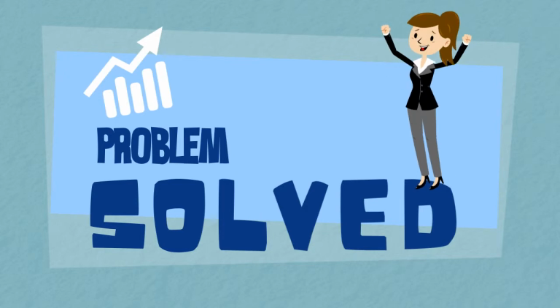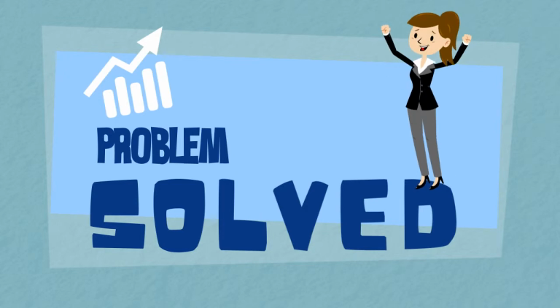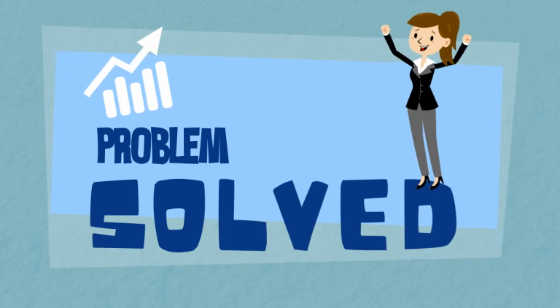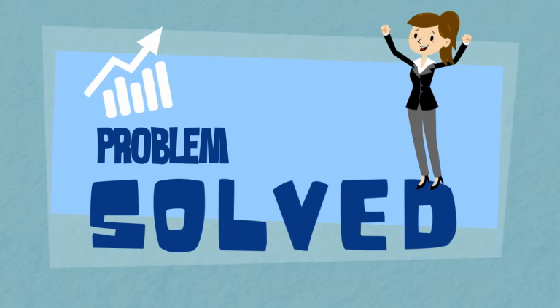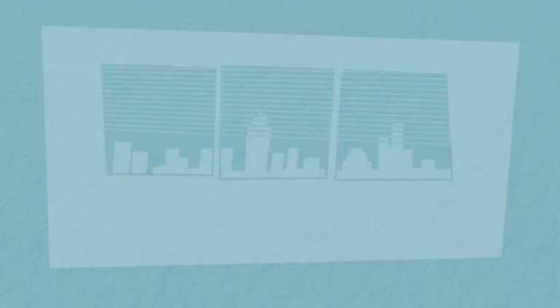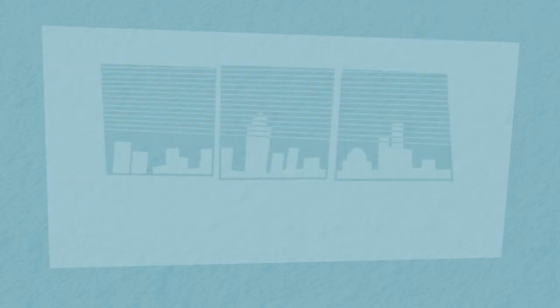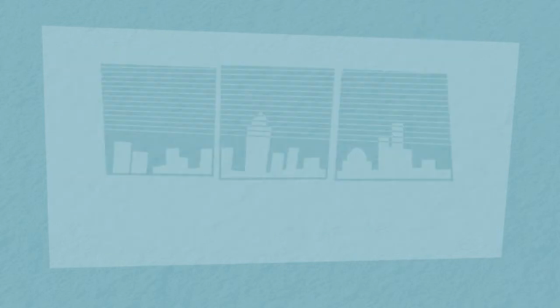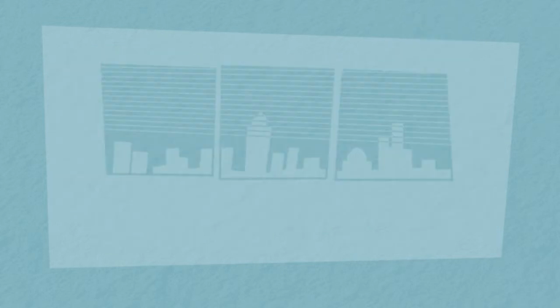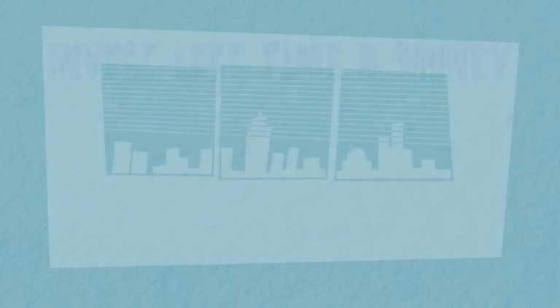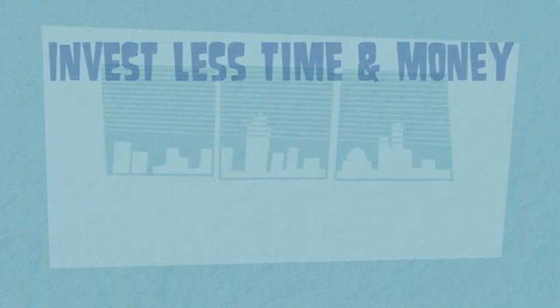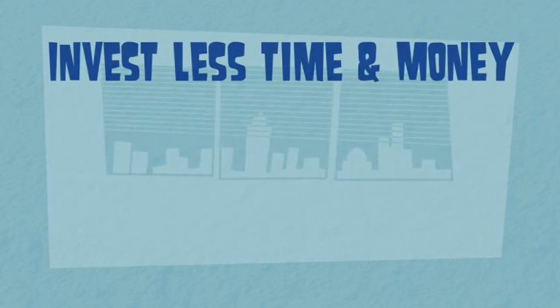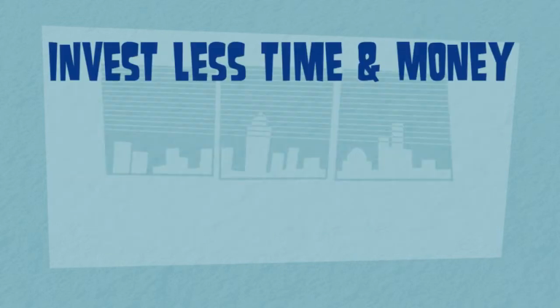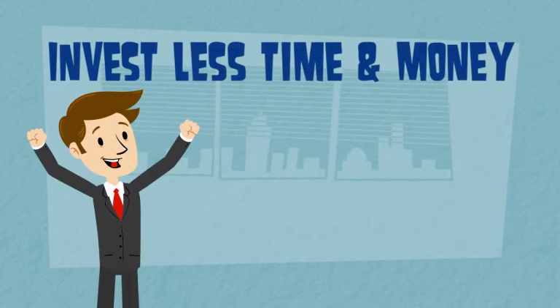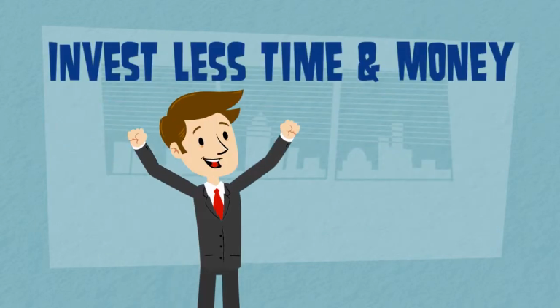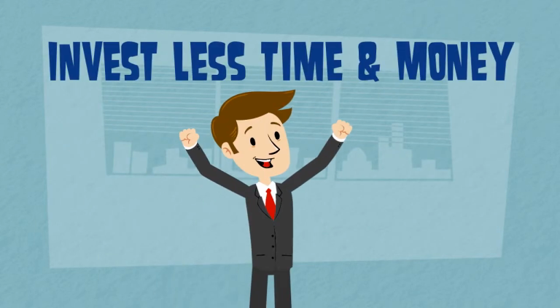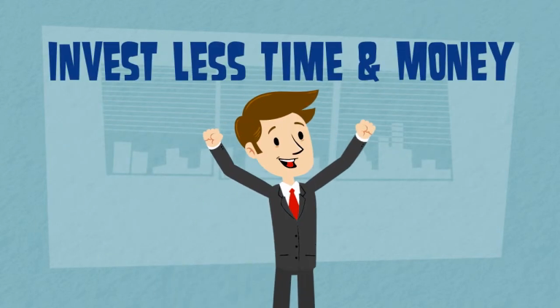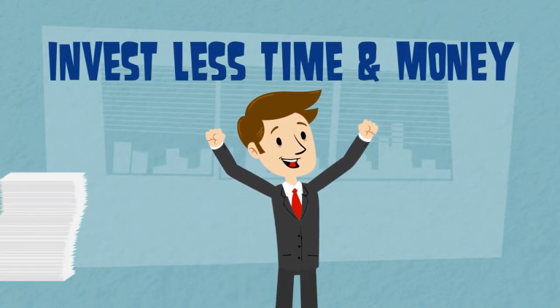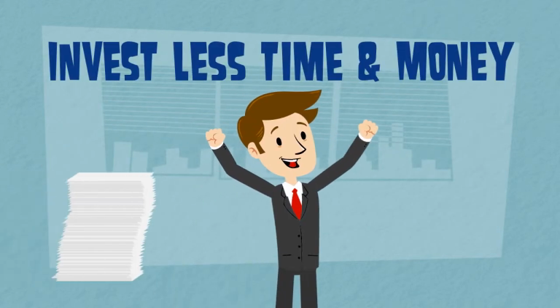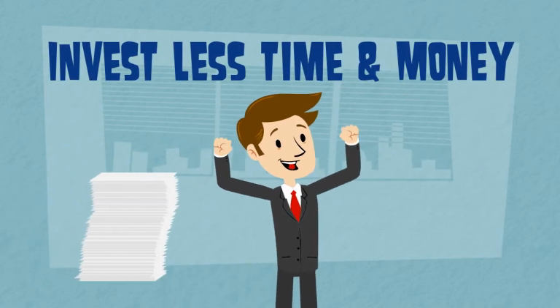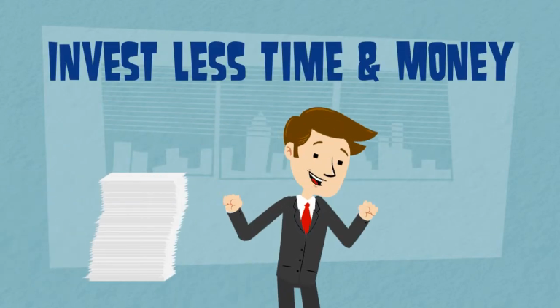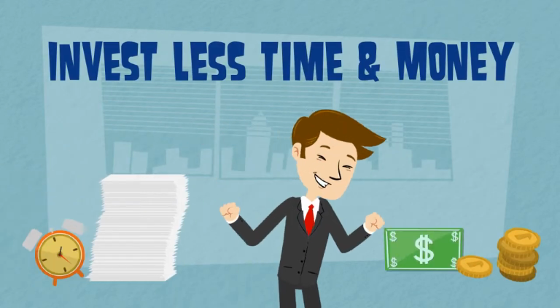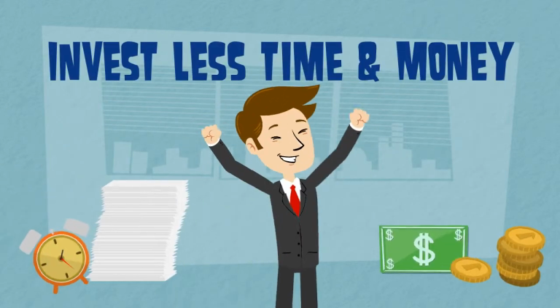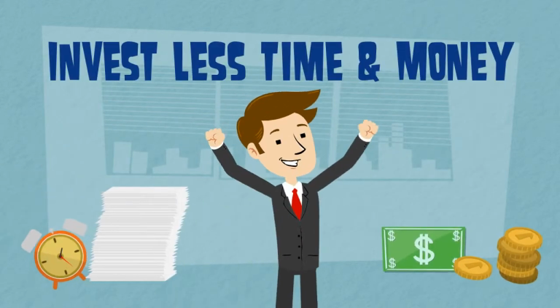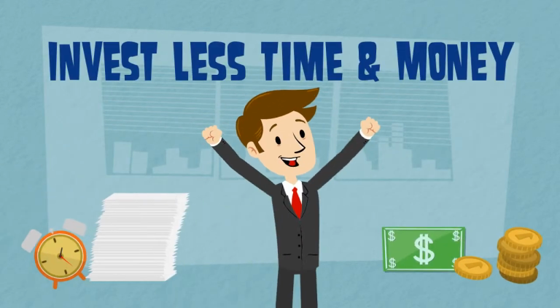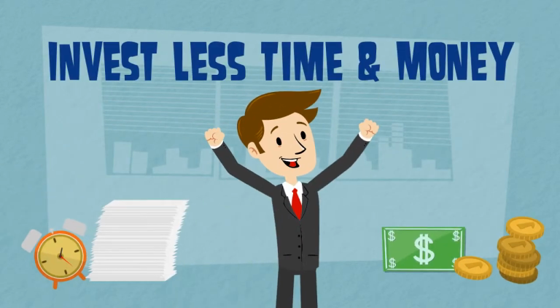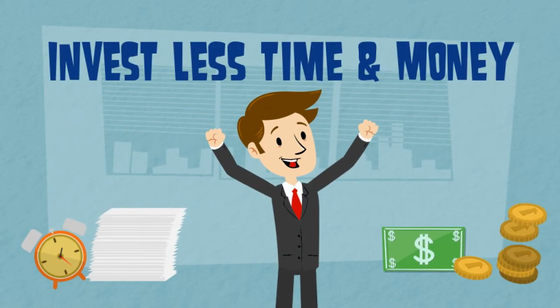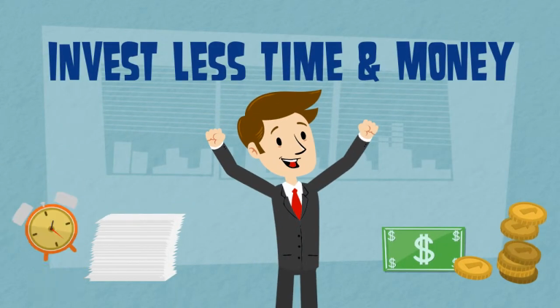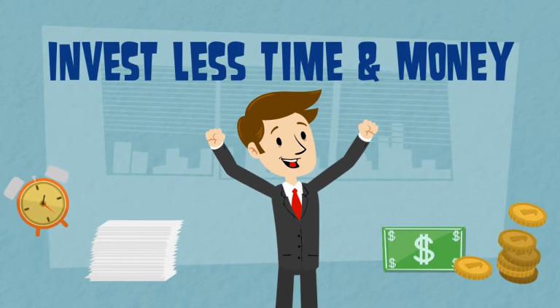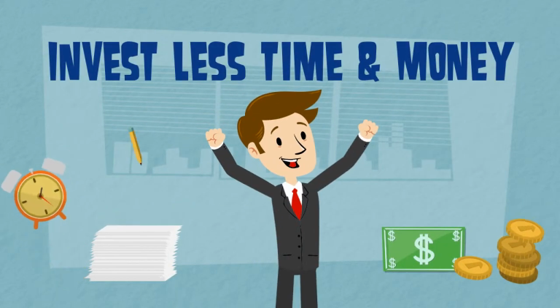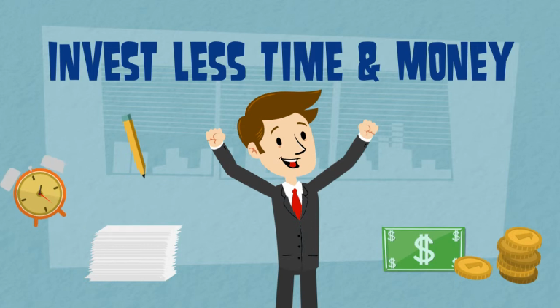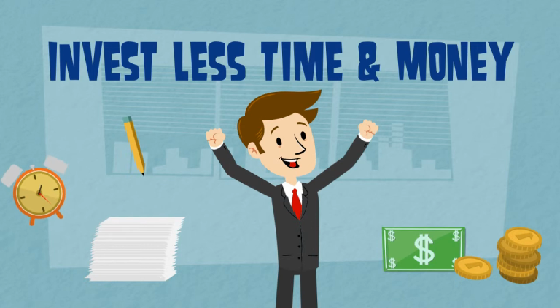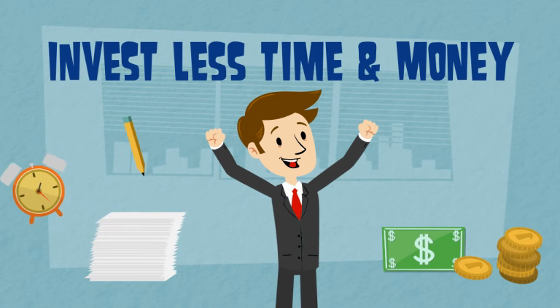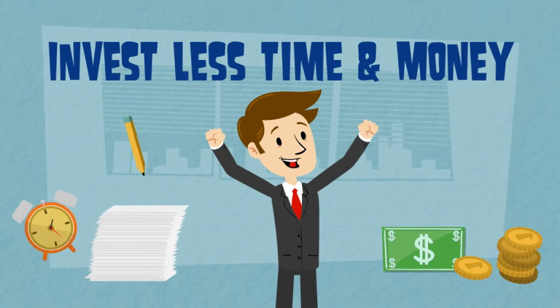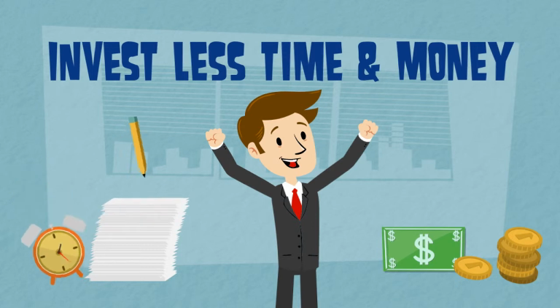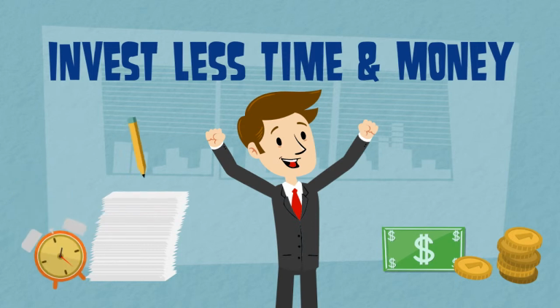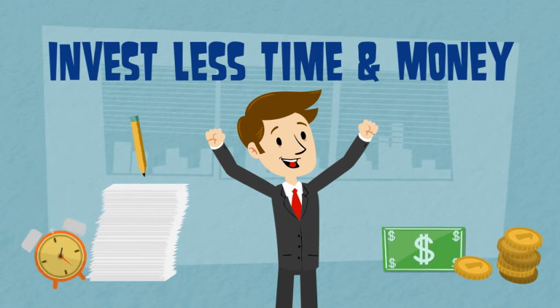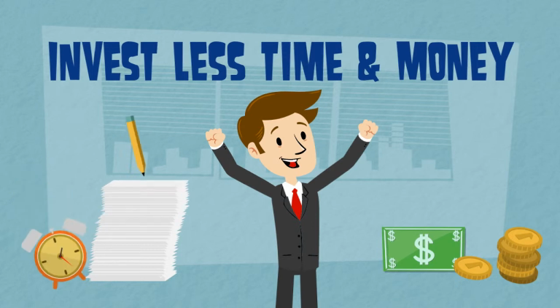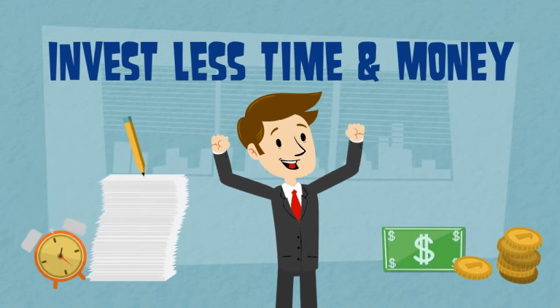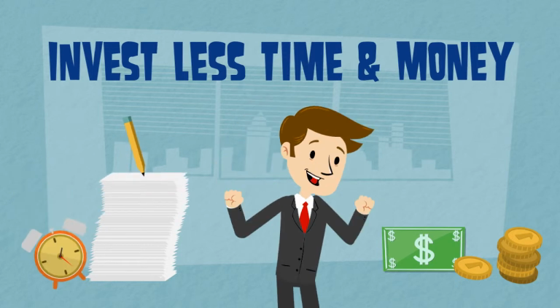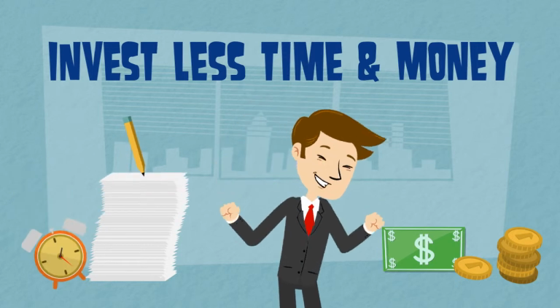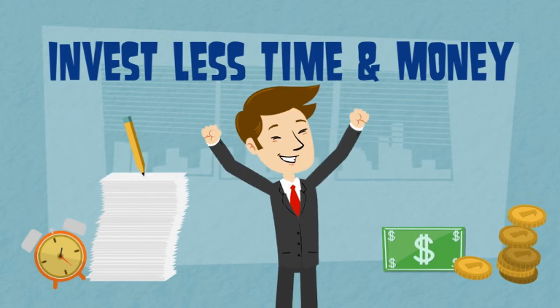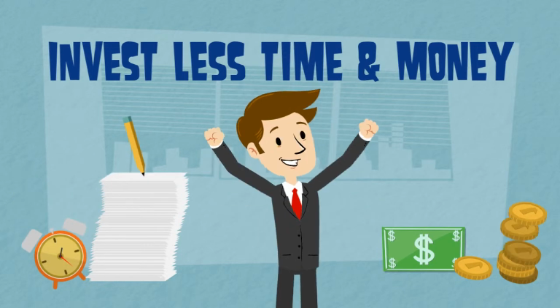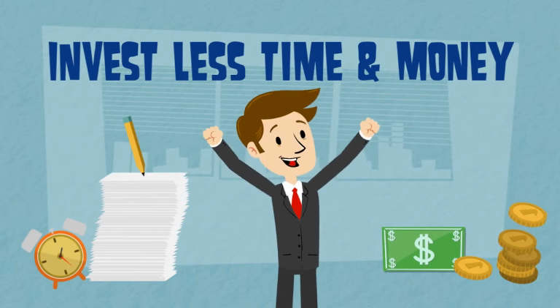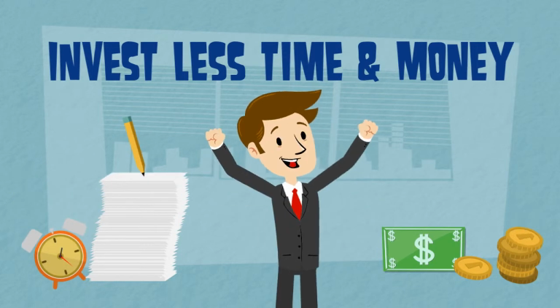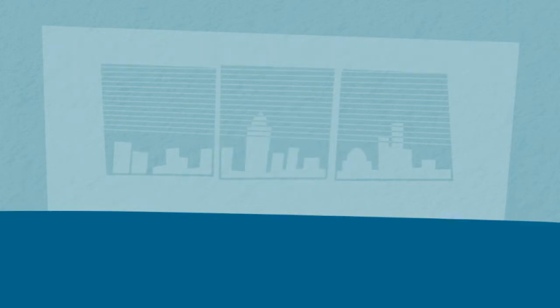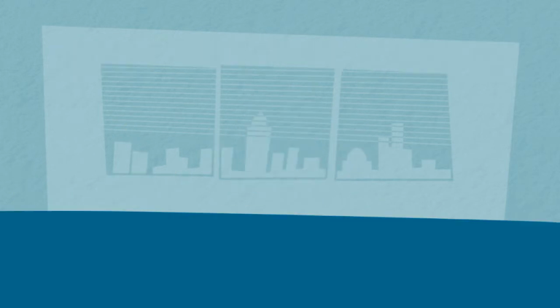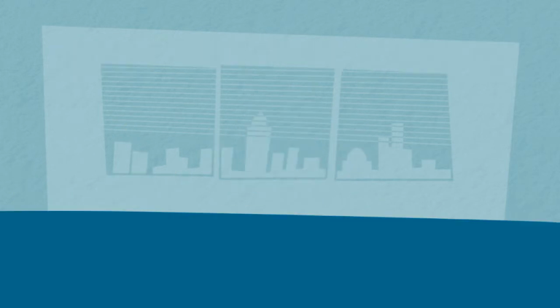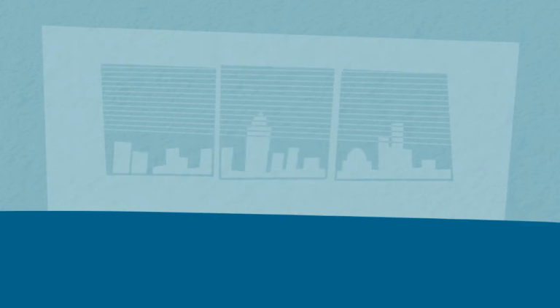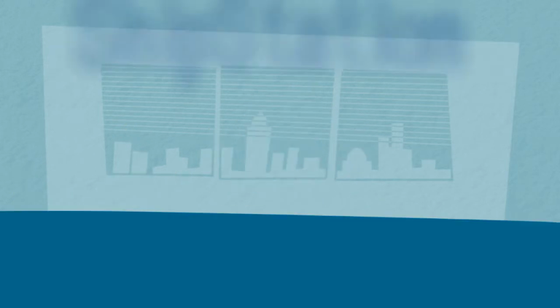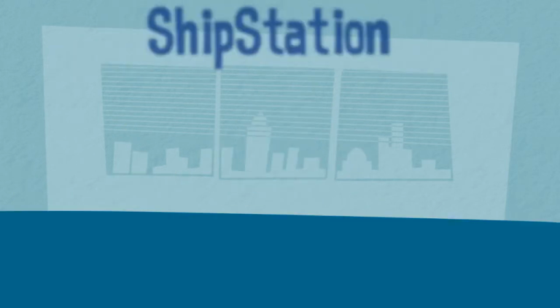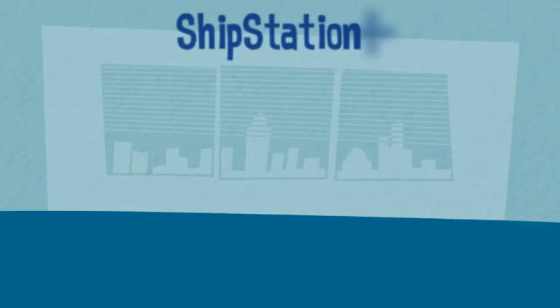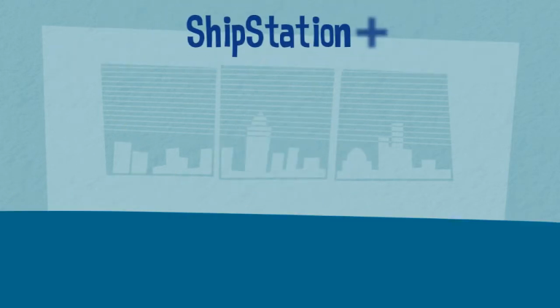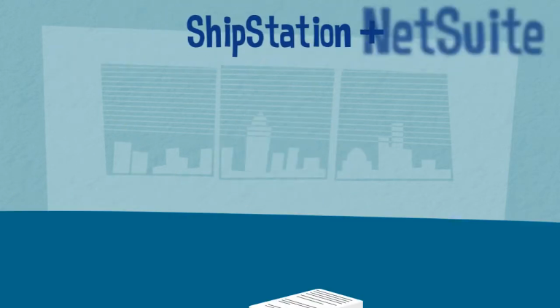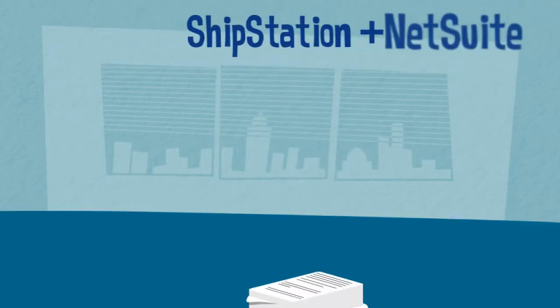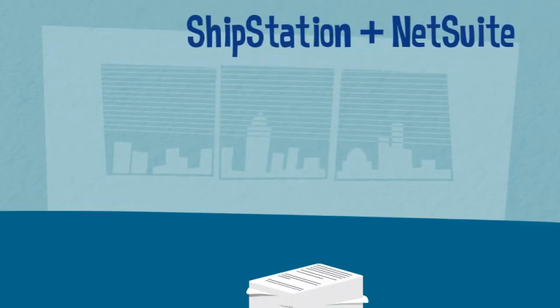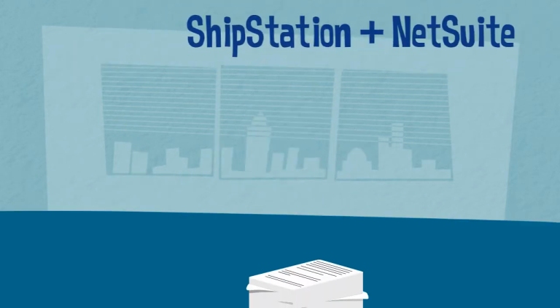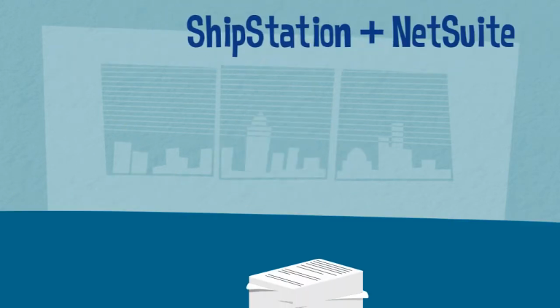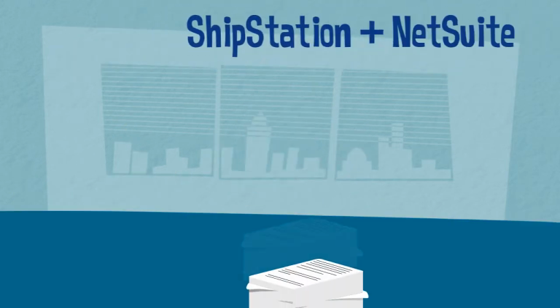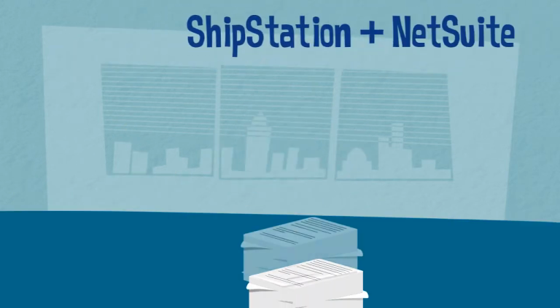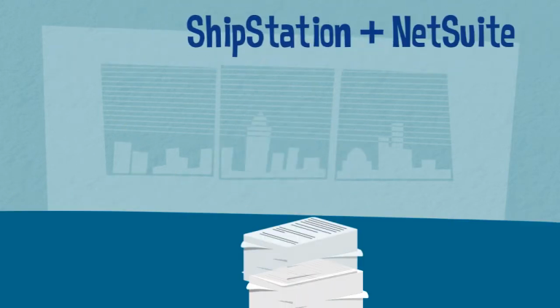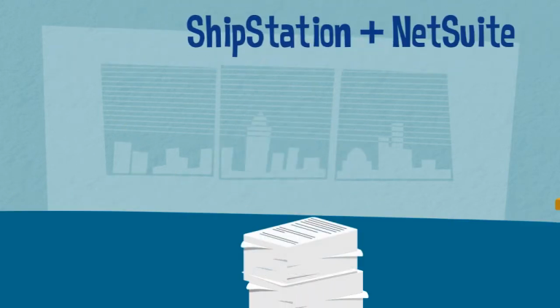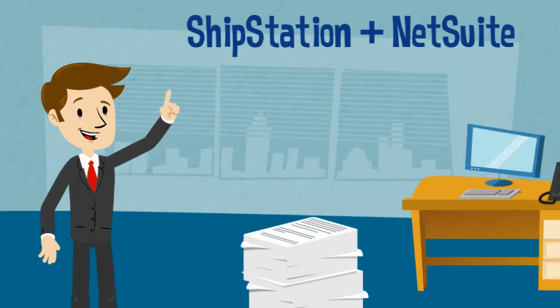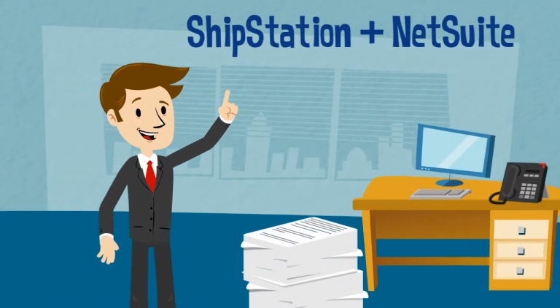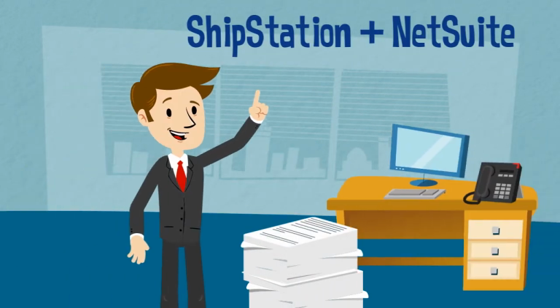With Nova Module, invest less time and less money. Let's get ShipStation and NetSuite integration done.